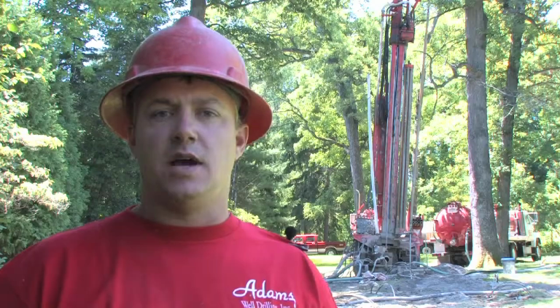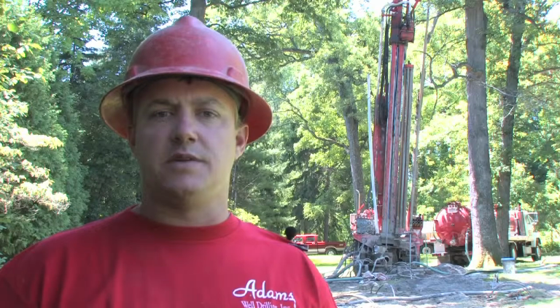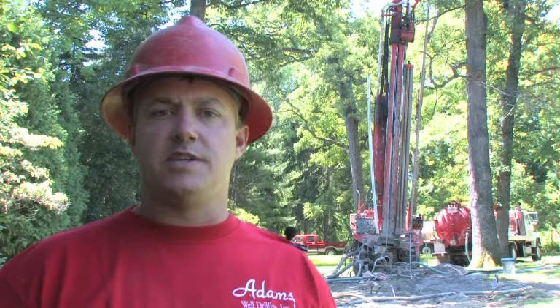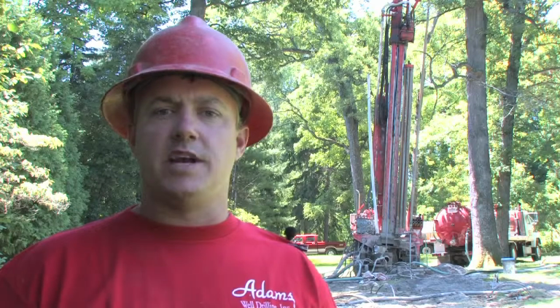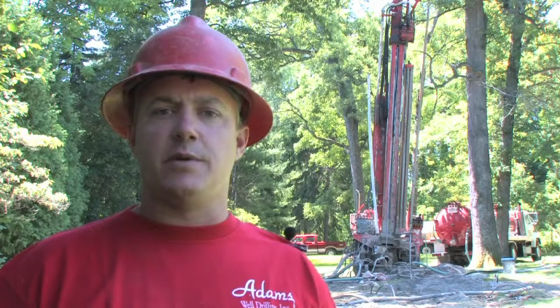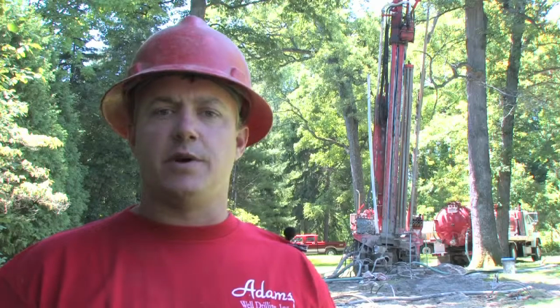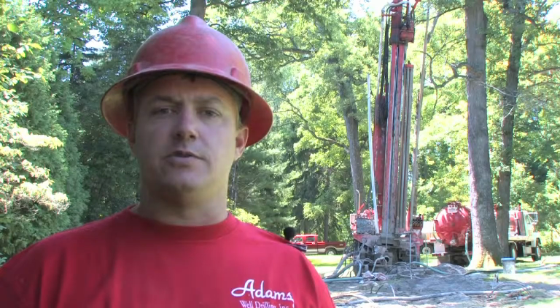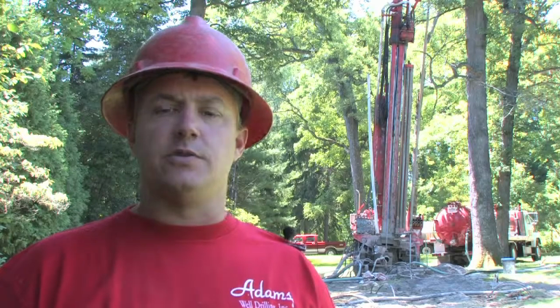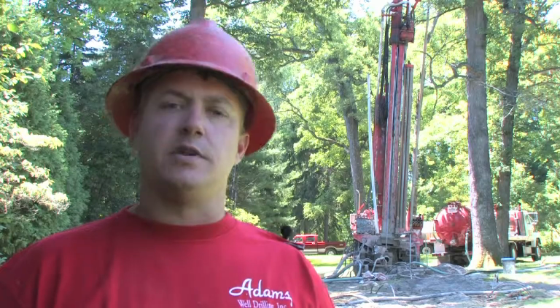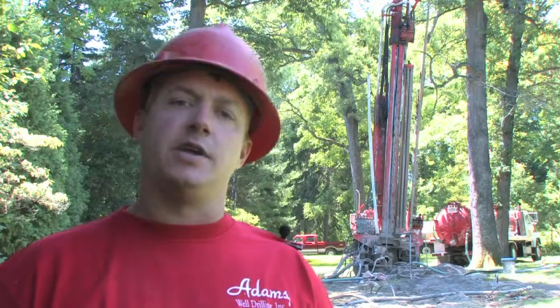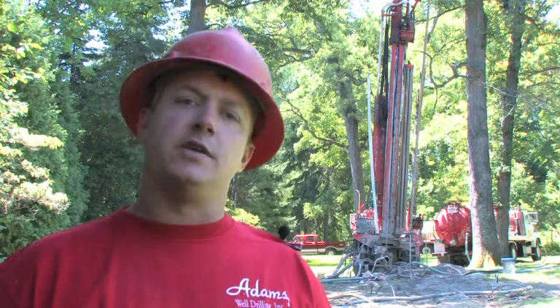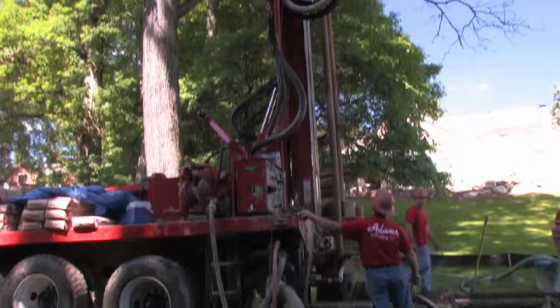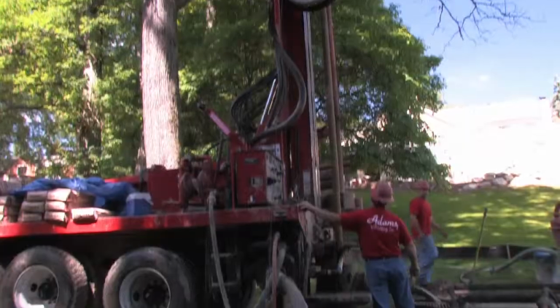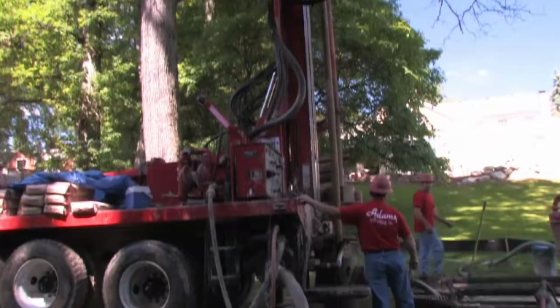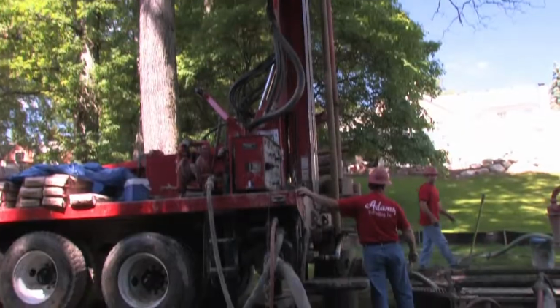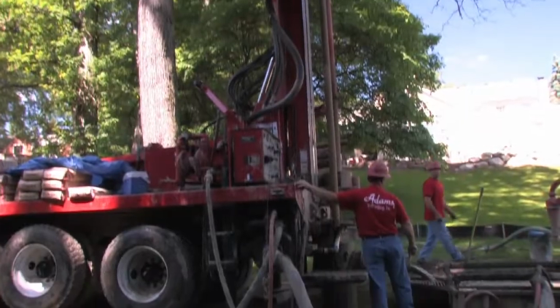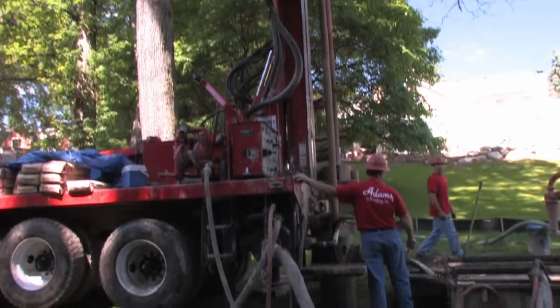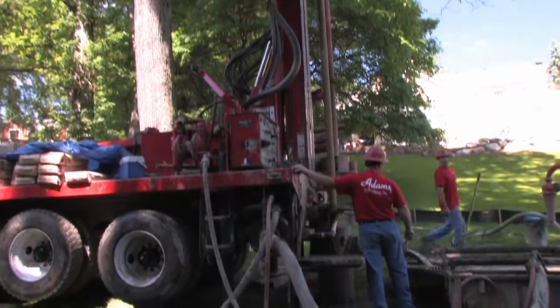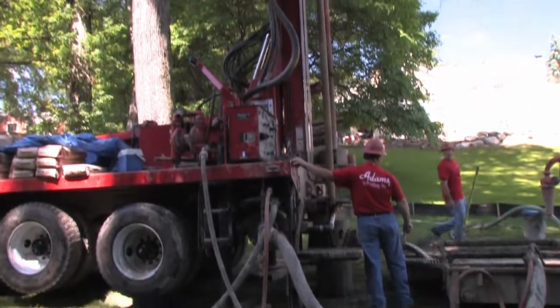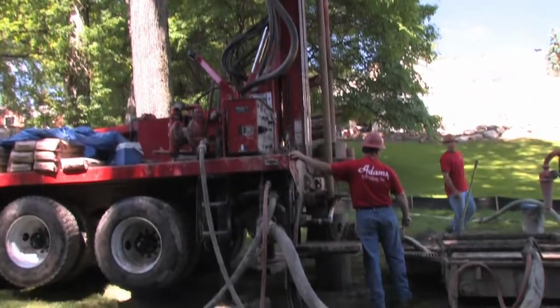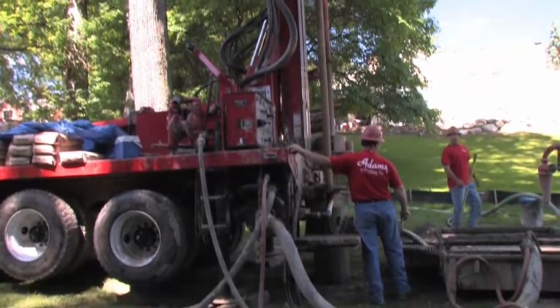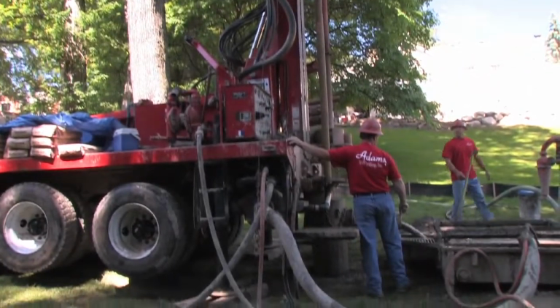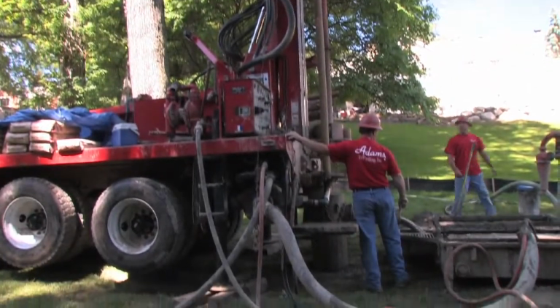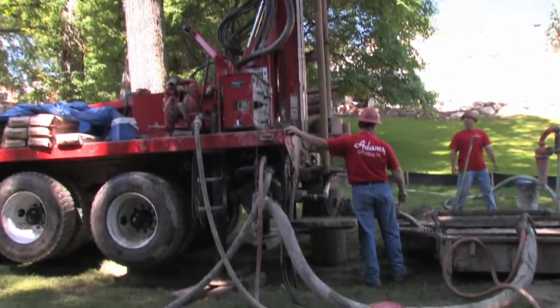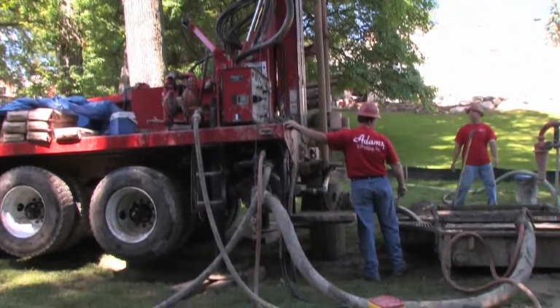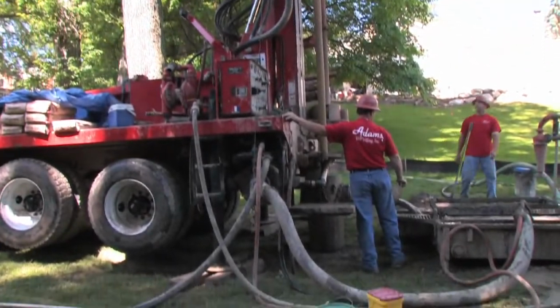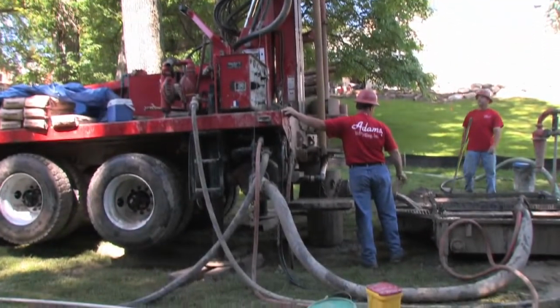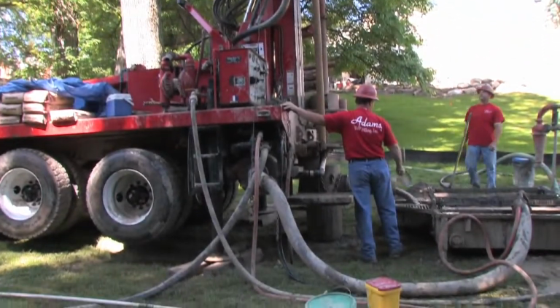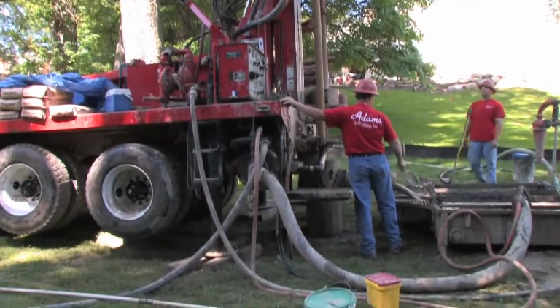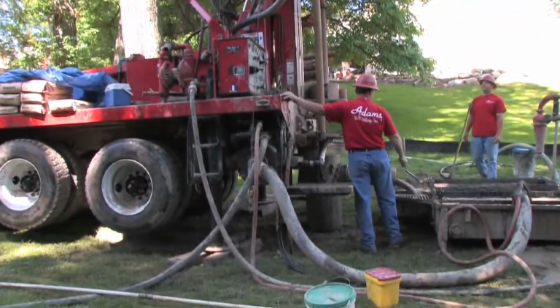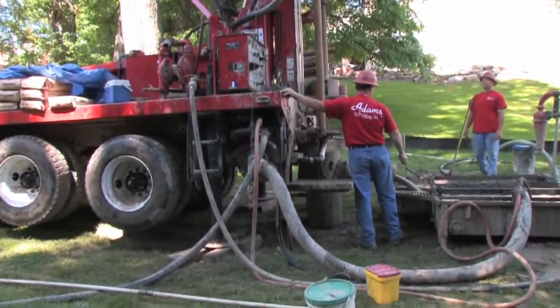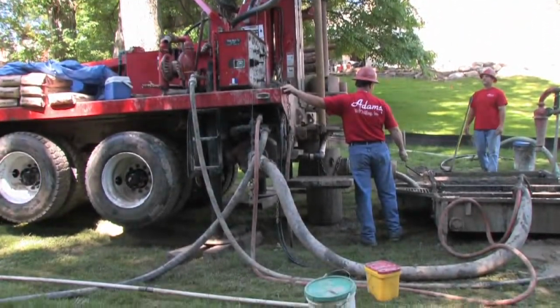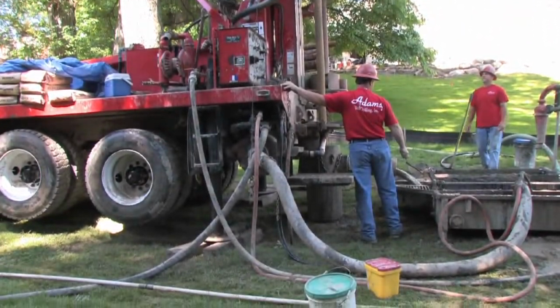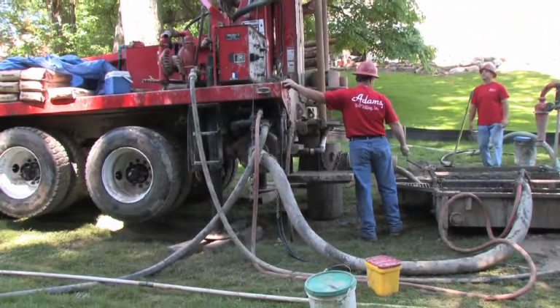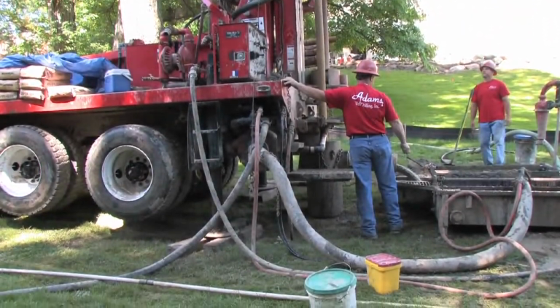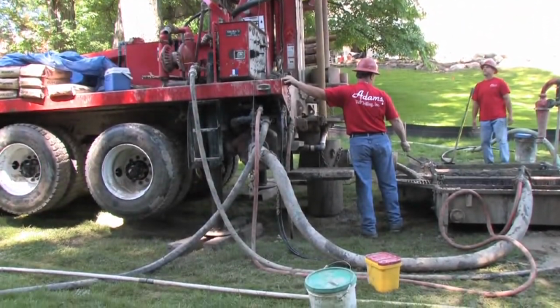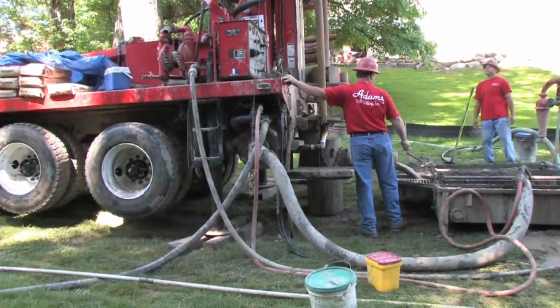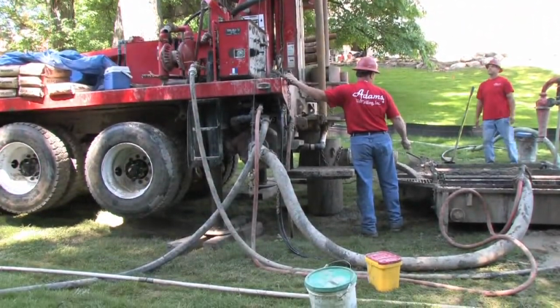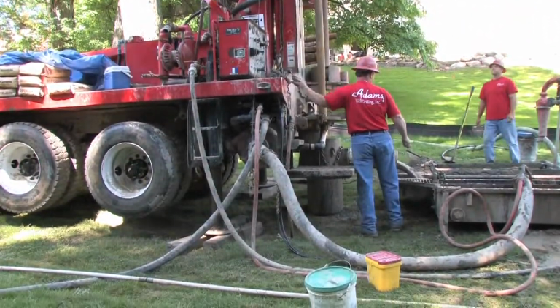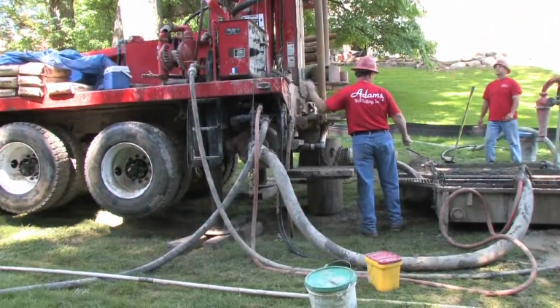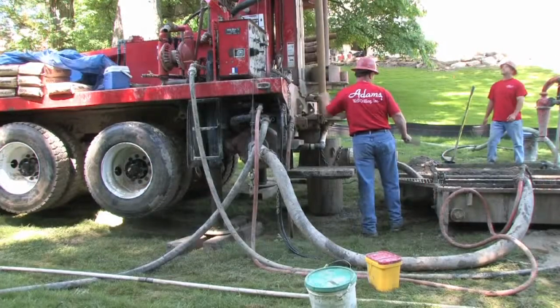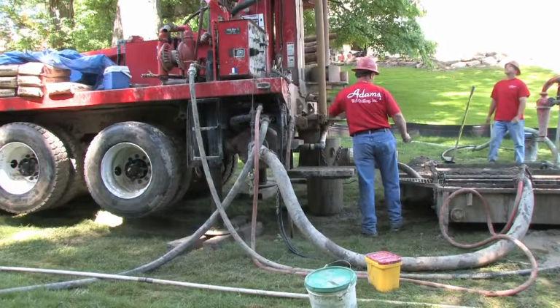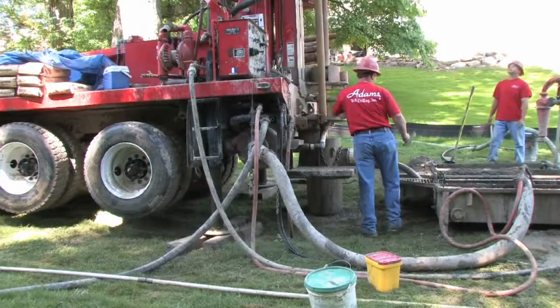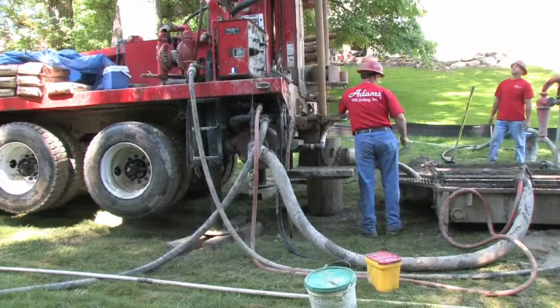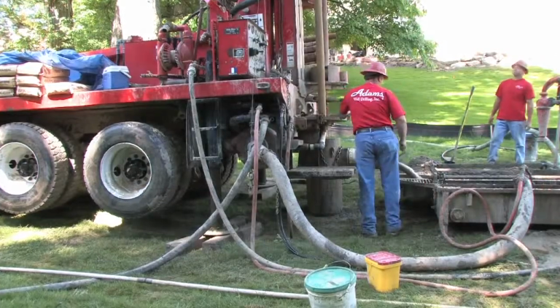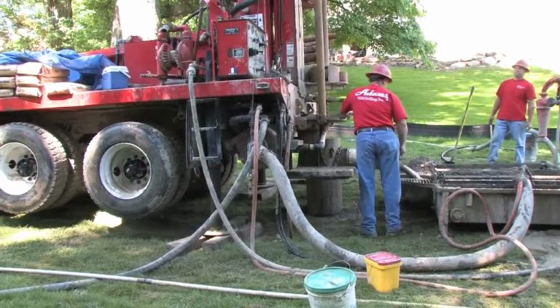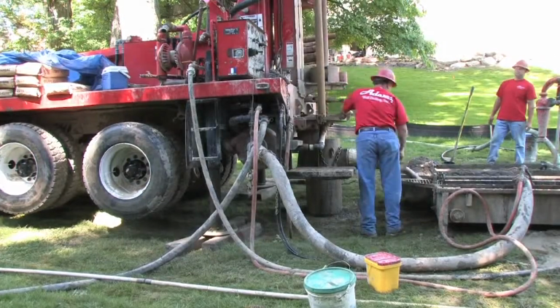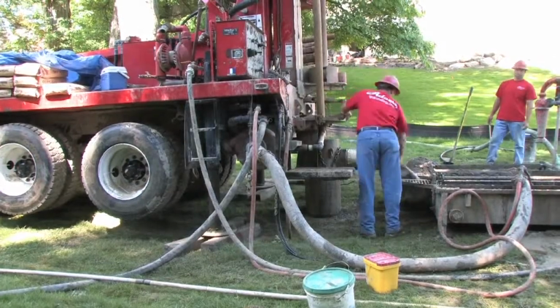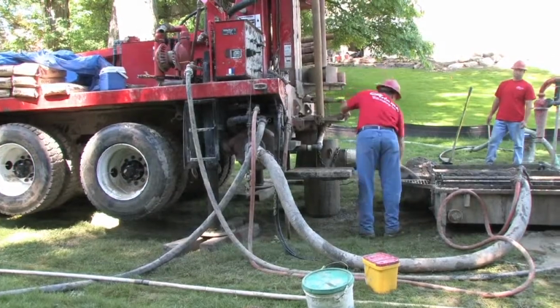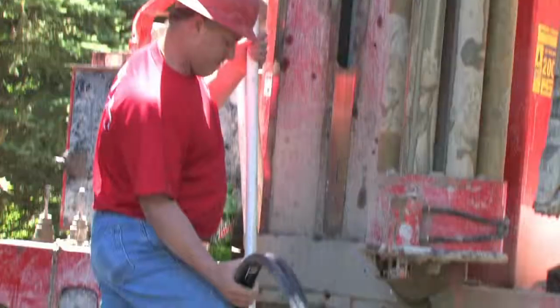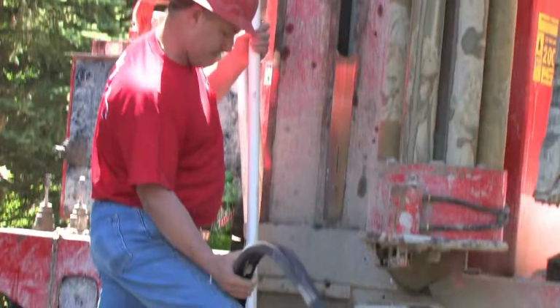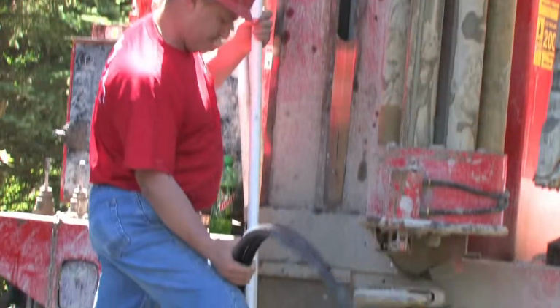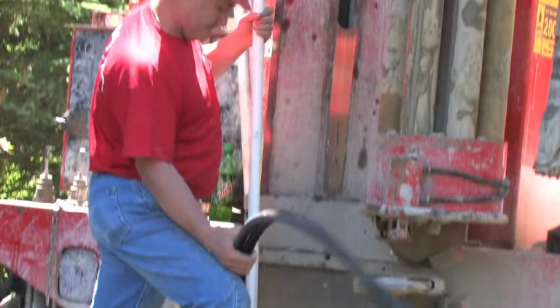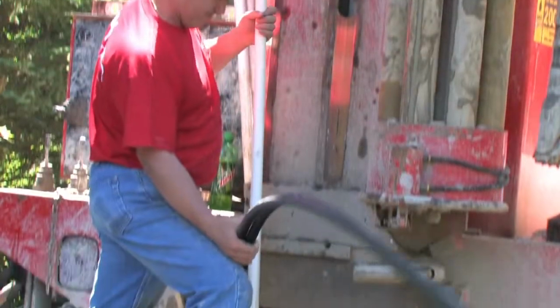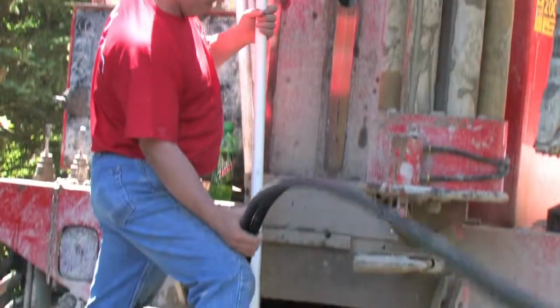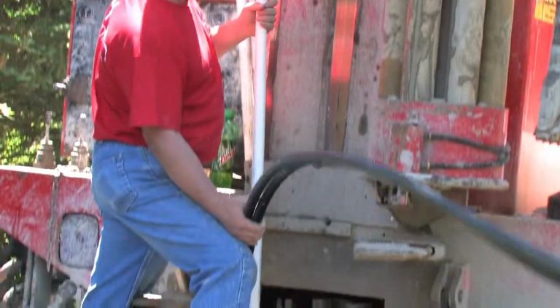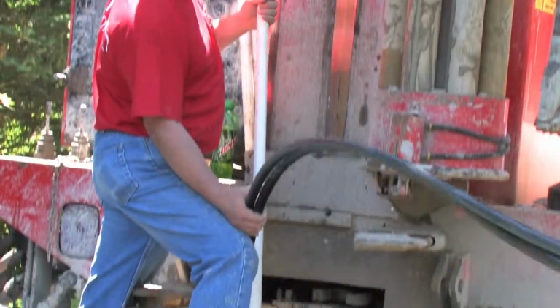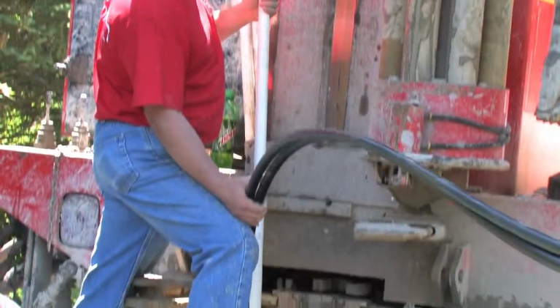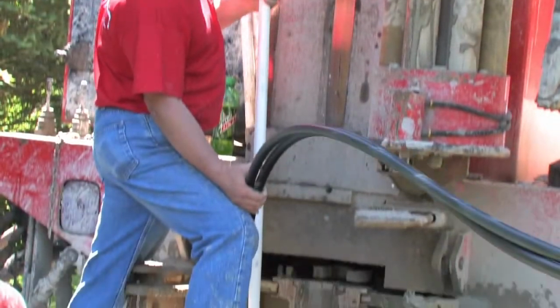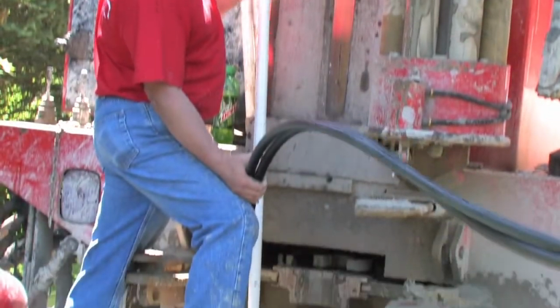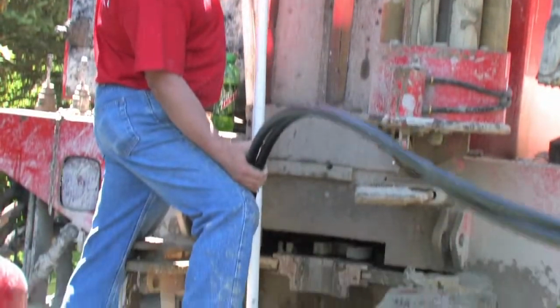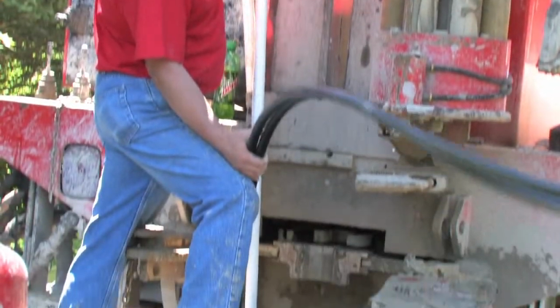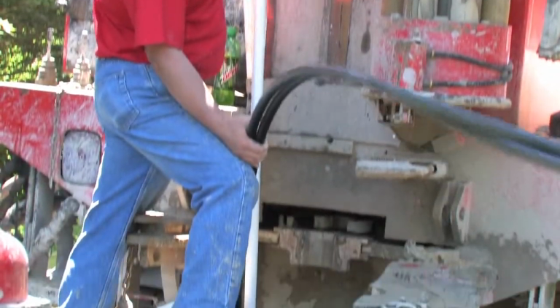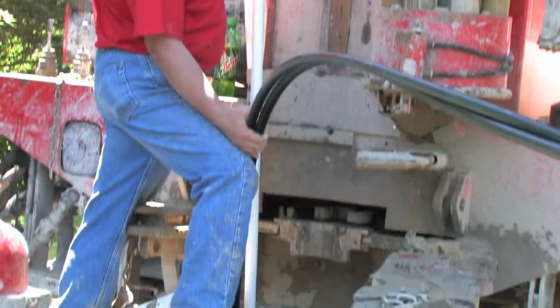Today we are drilling a geothermal loop down to 150 feet, installing the loop and then grouting it in properly into the ground.